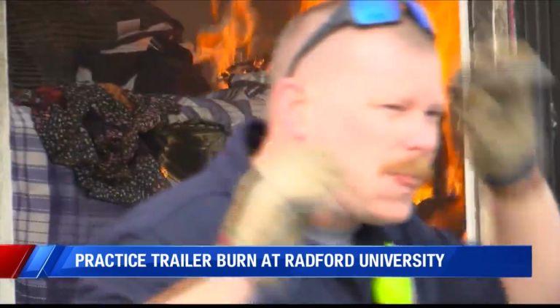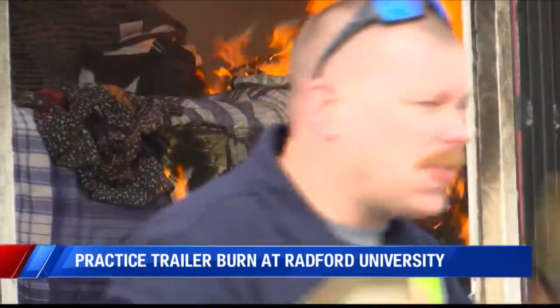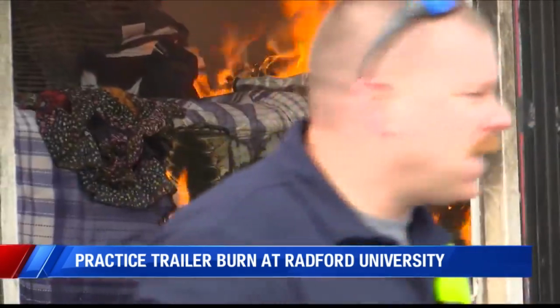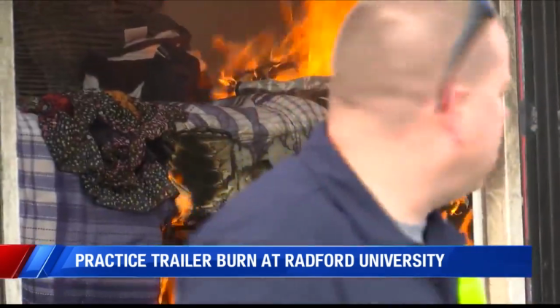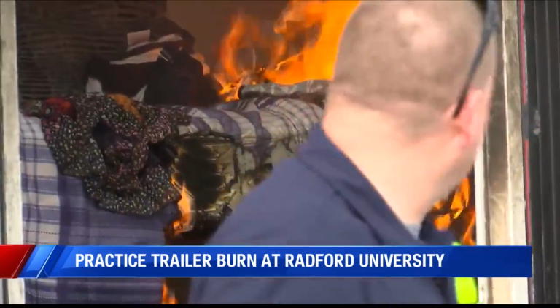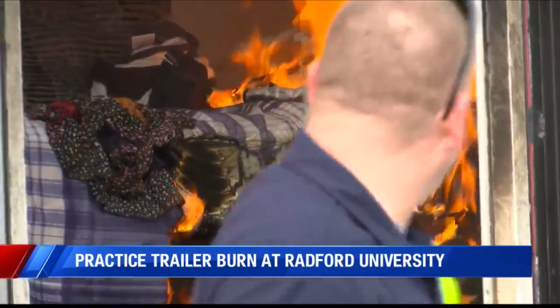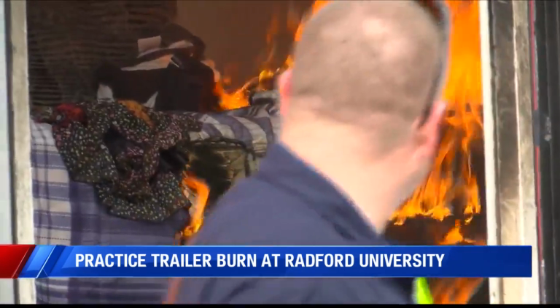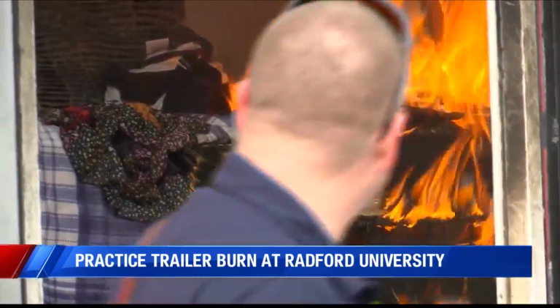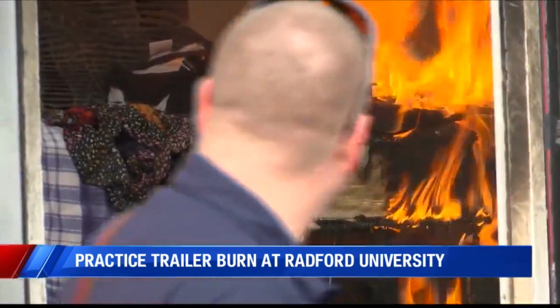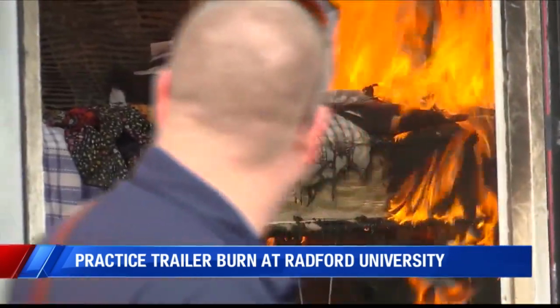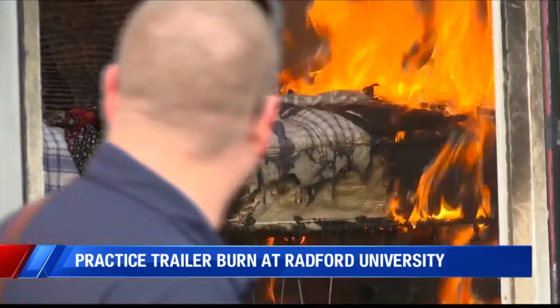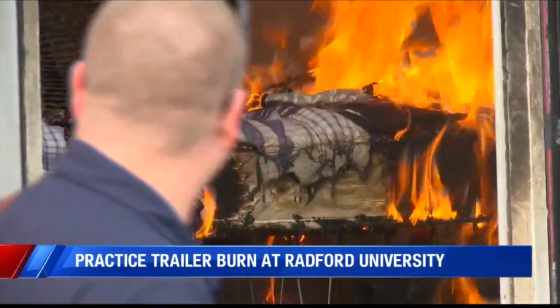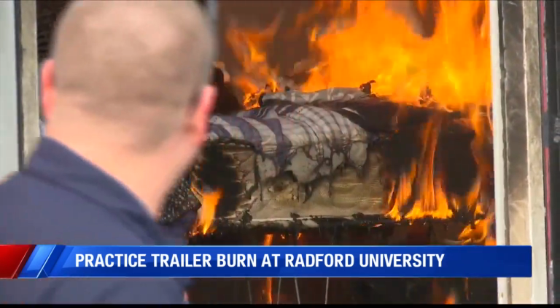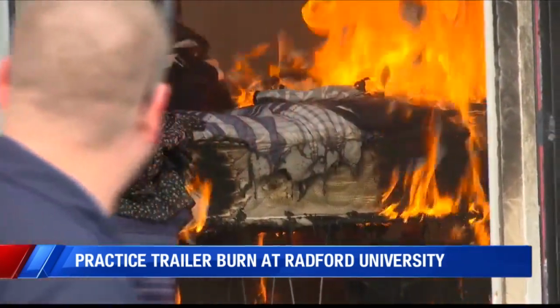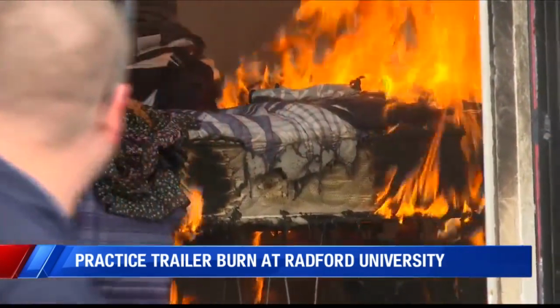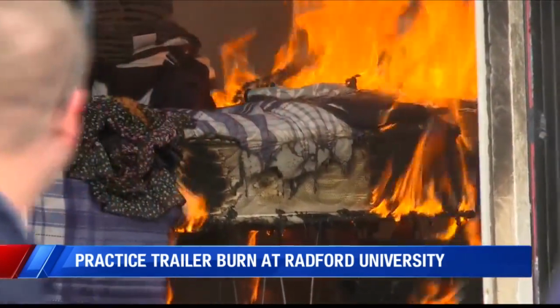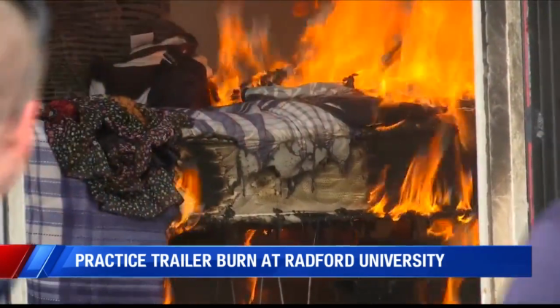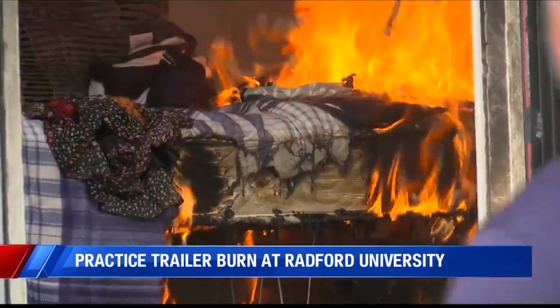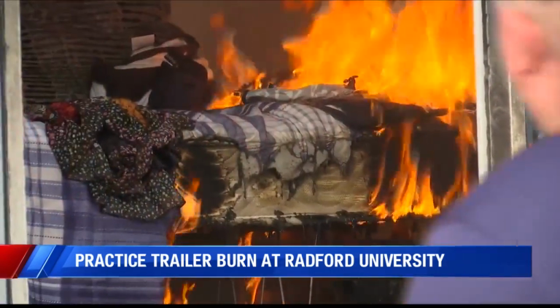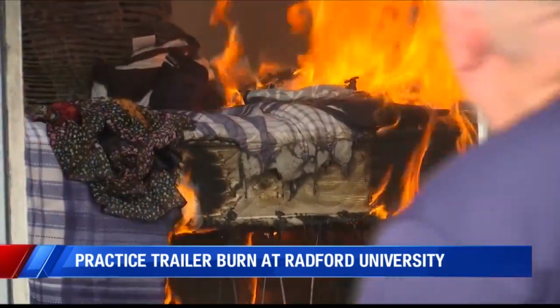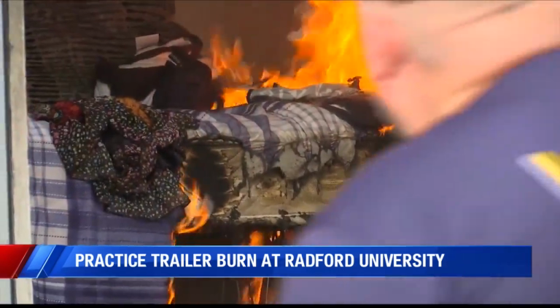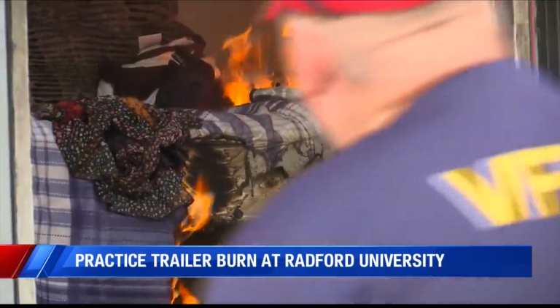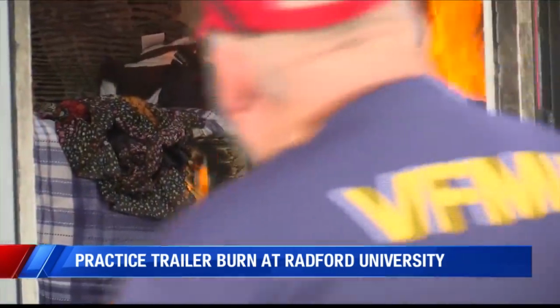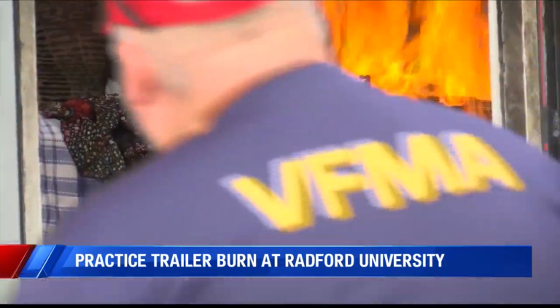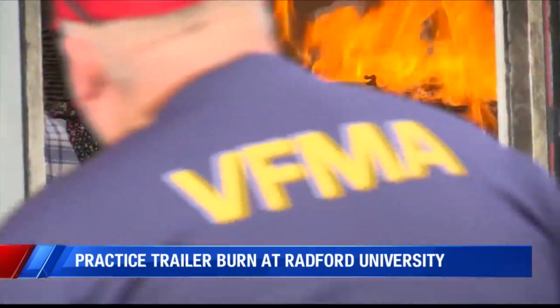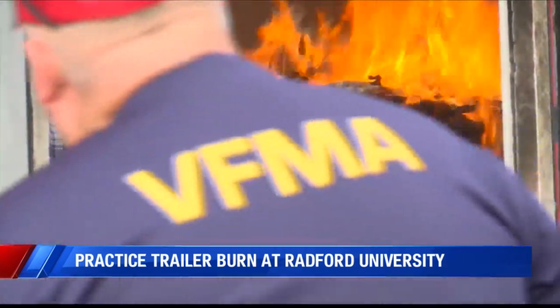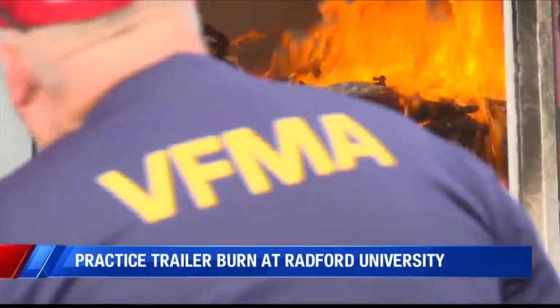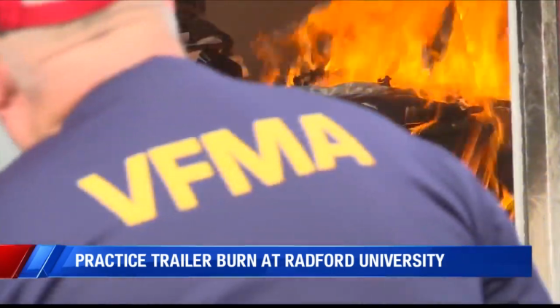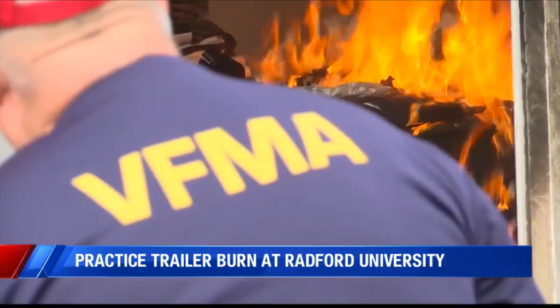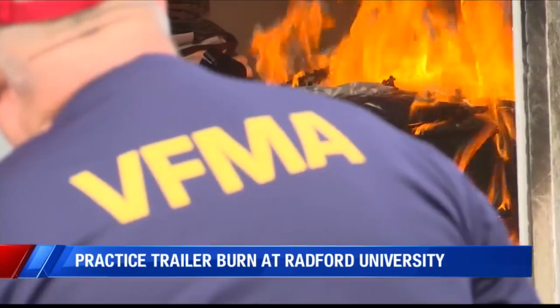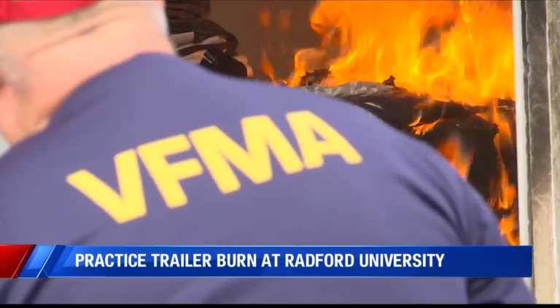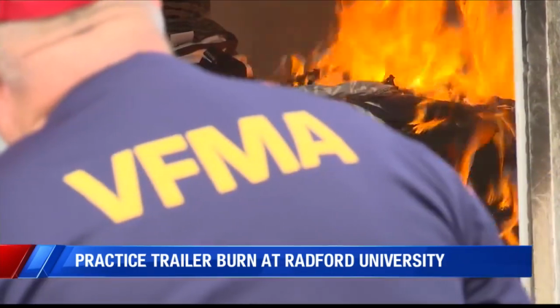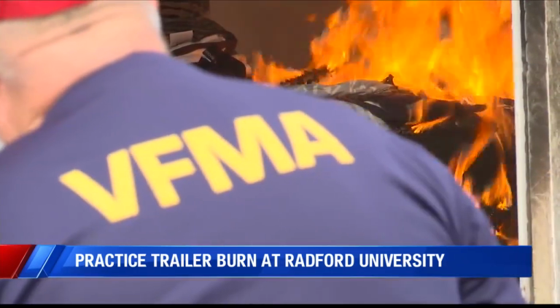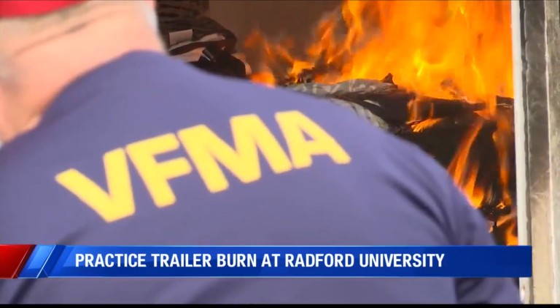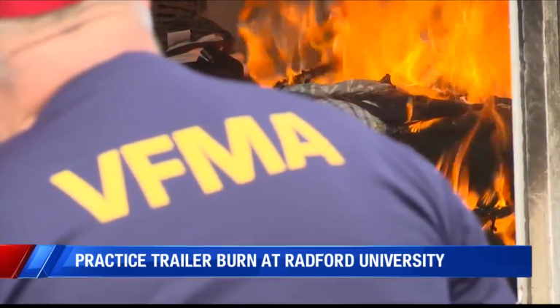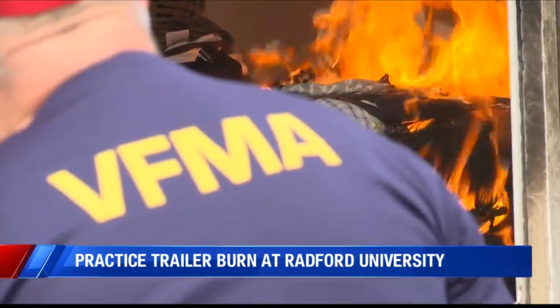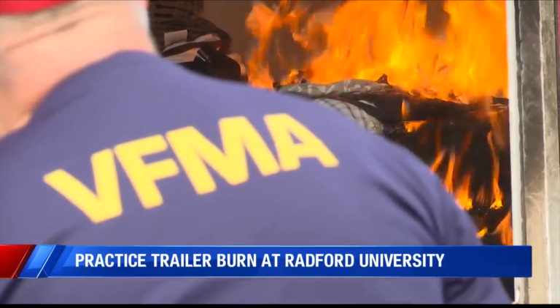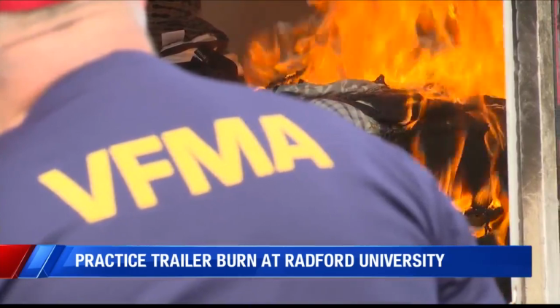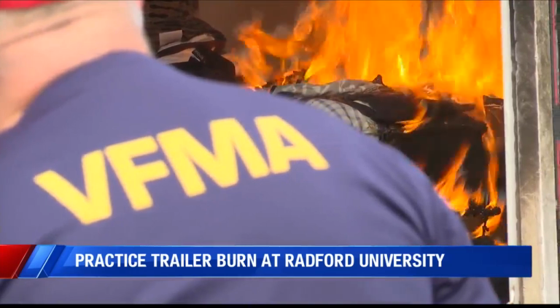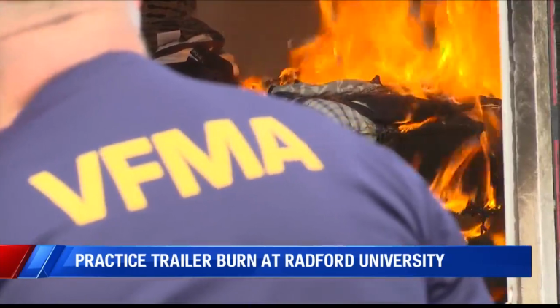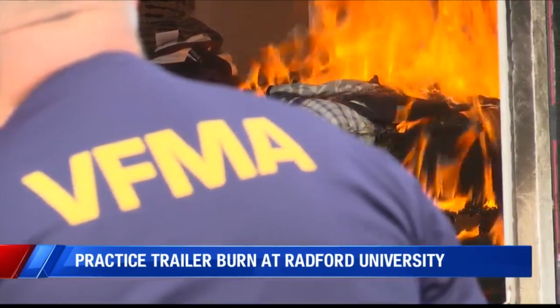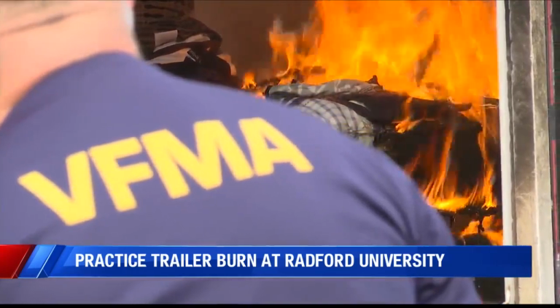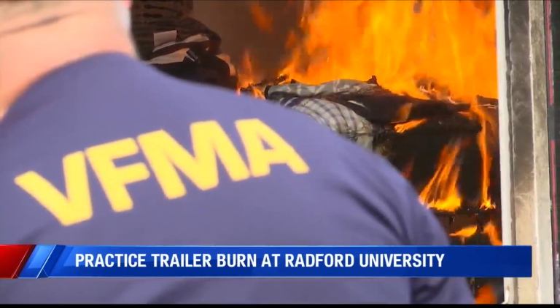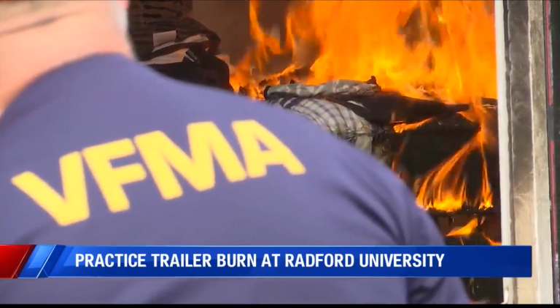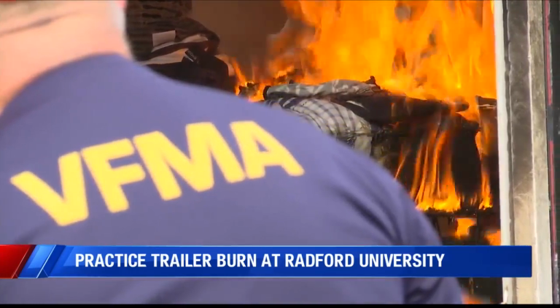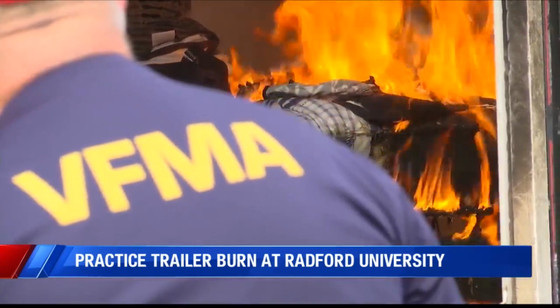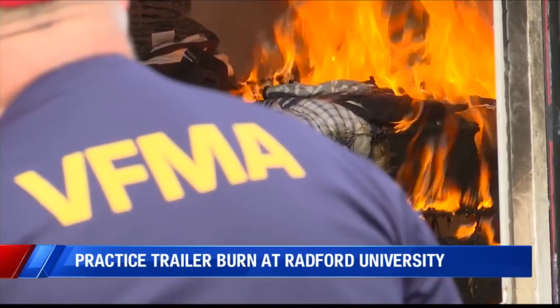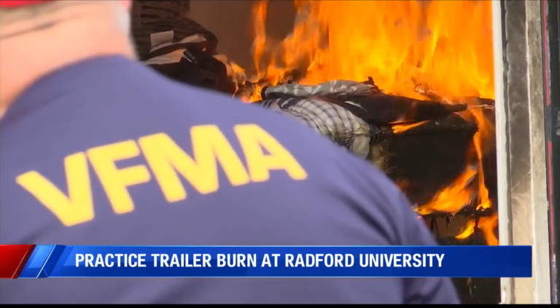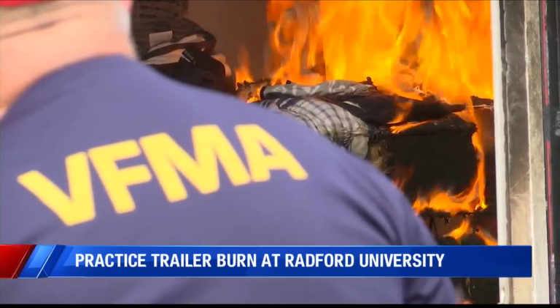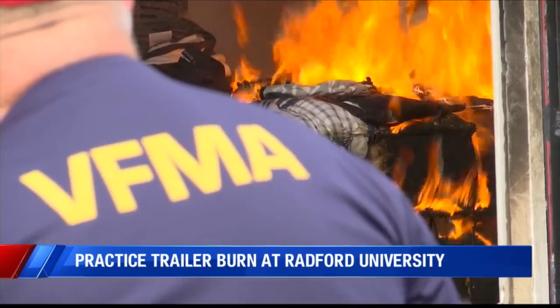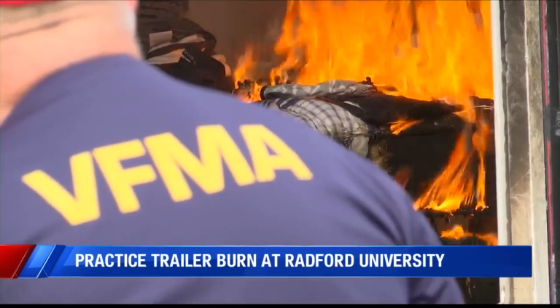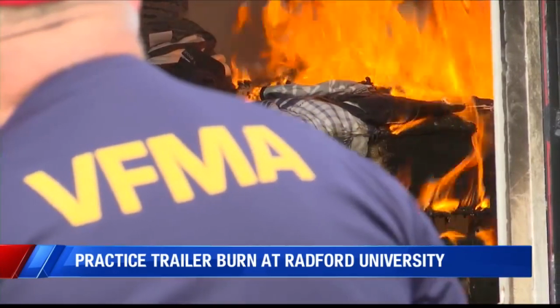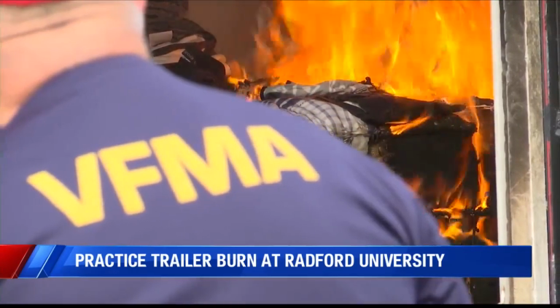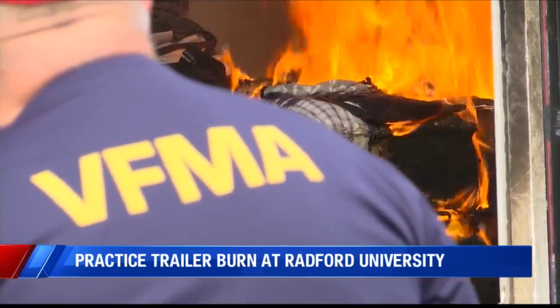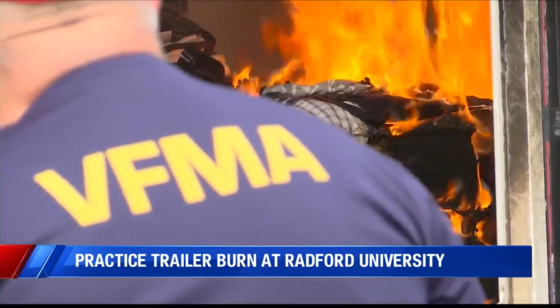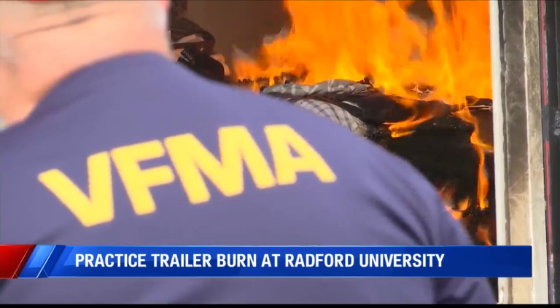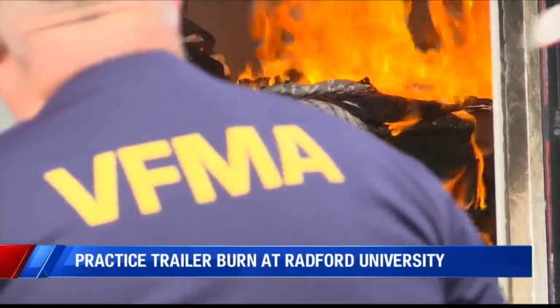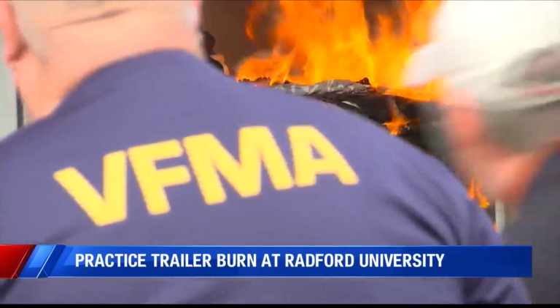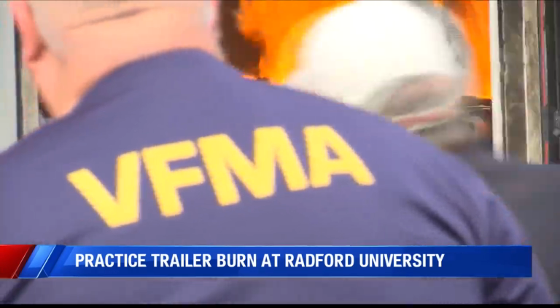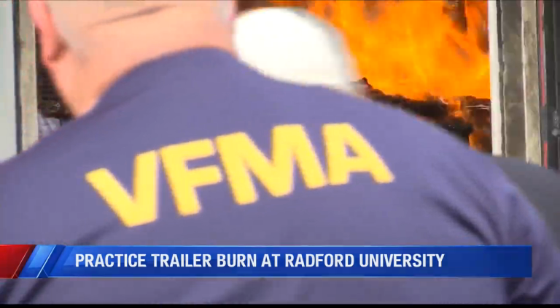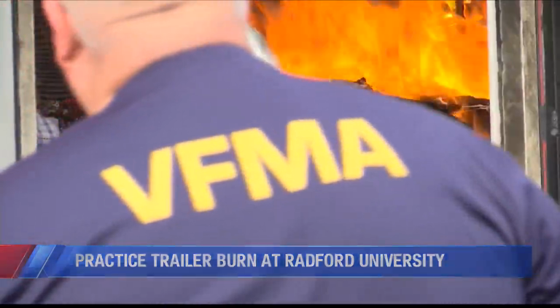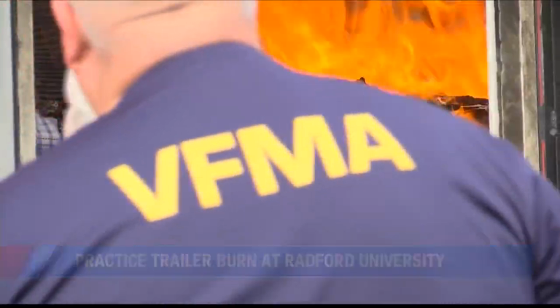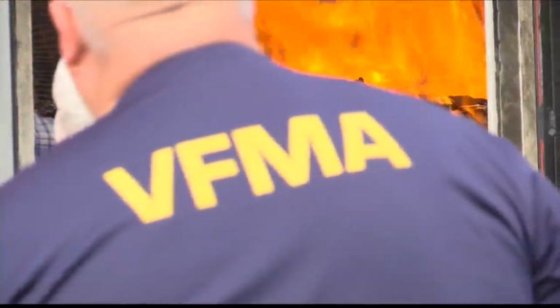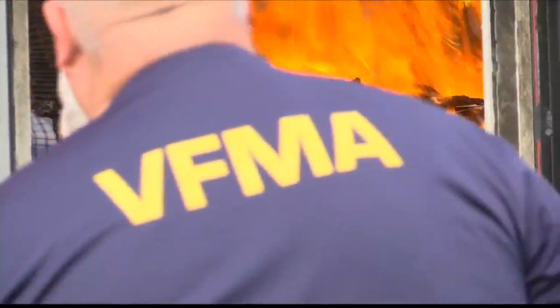Students say regardless of their future careers, they learned something valuable about fire safety. Rian Lowndes, WFXR News.